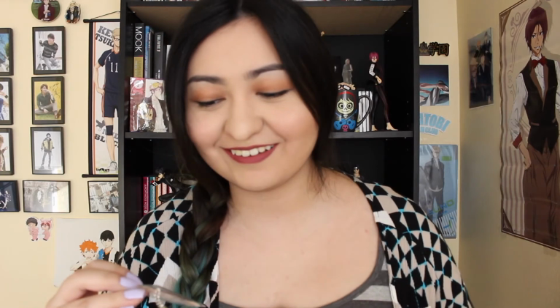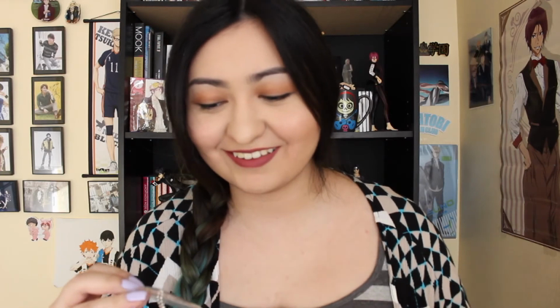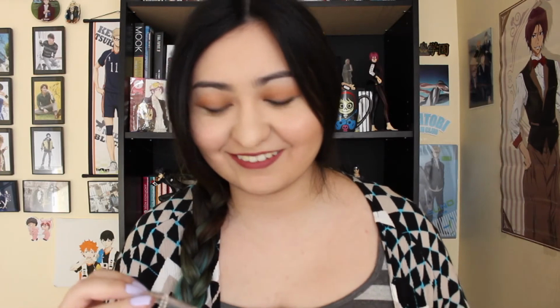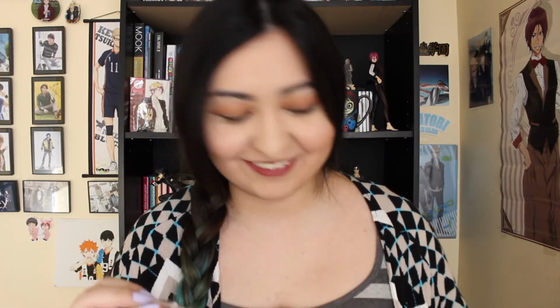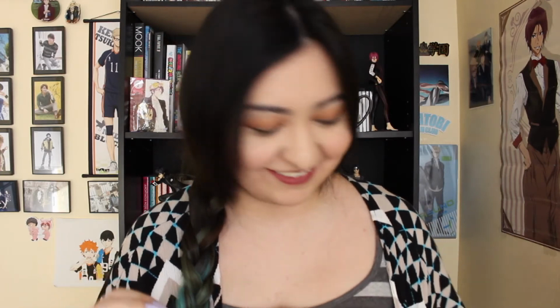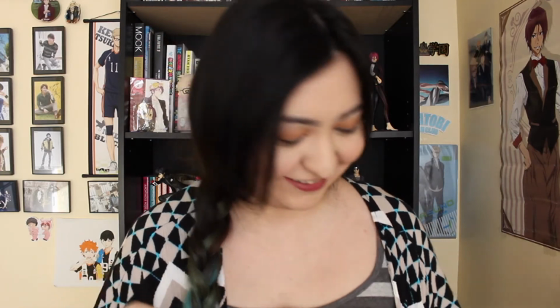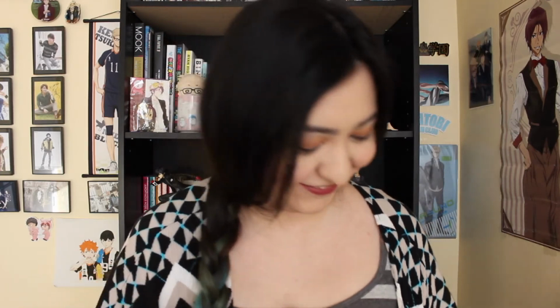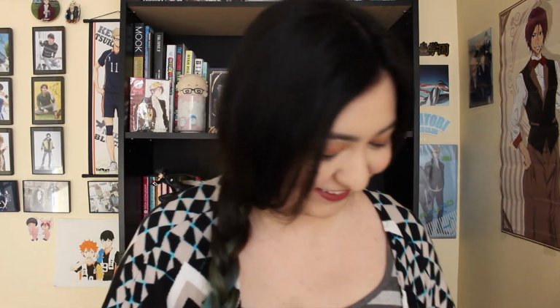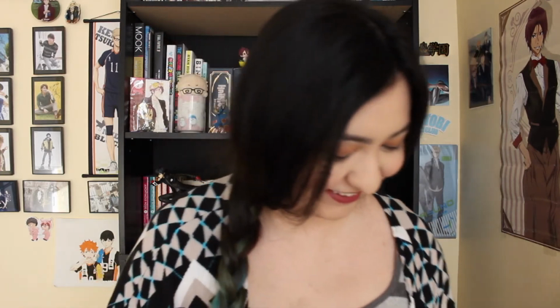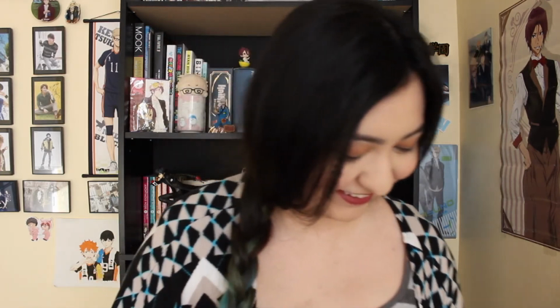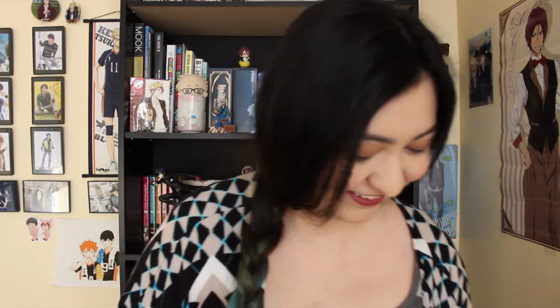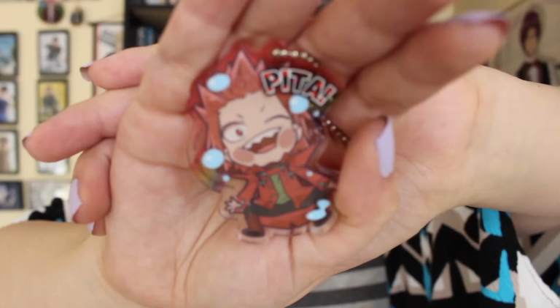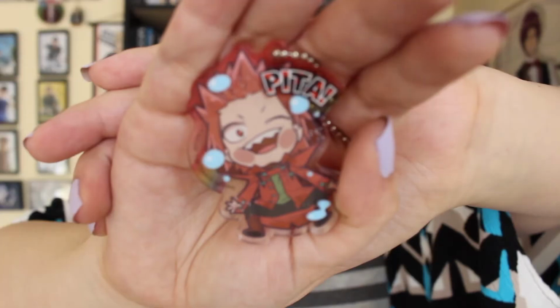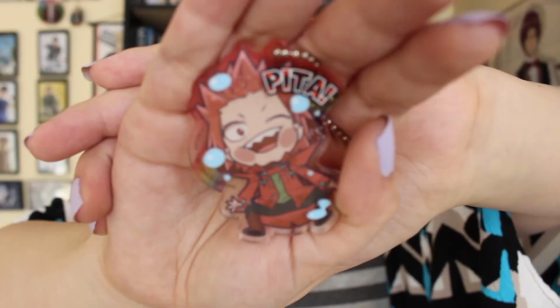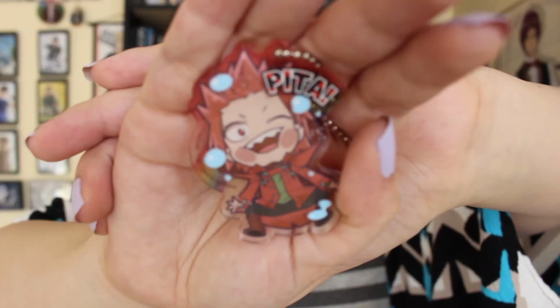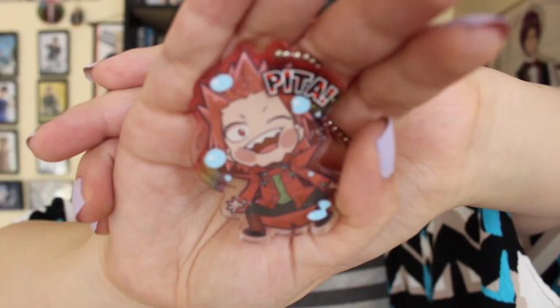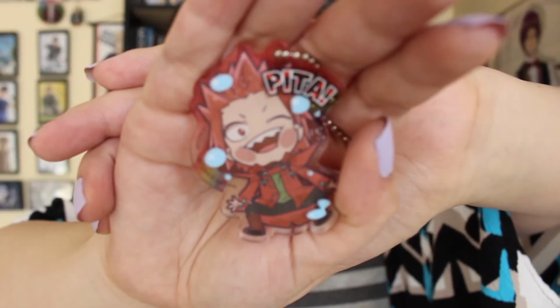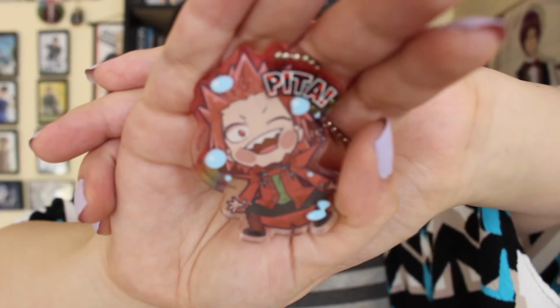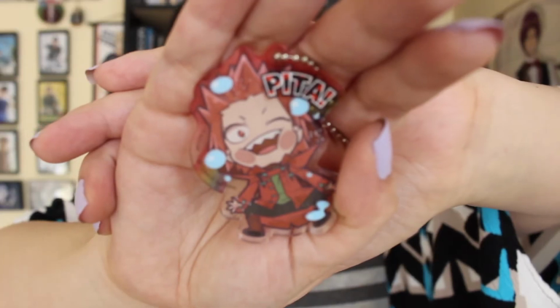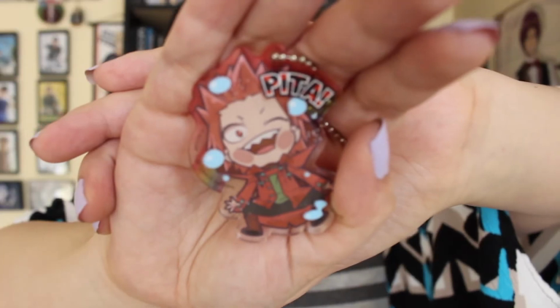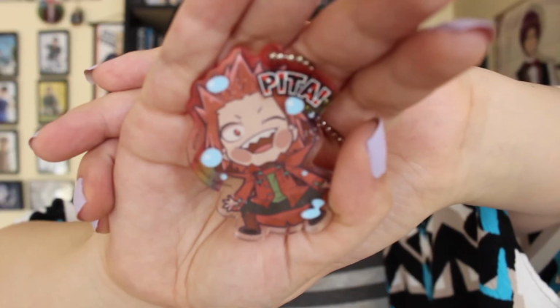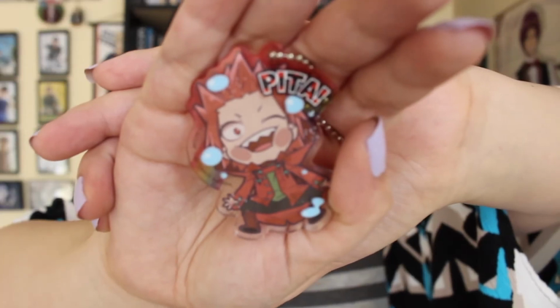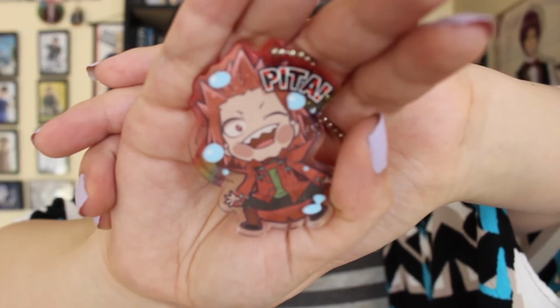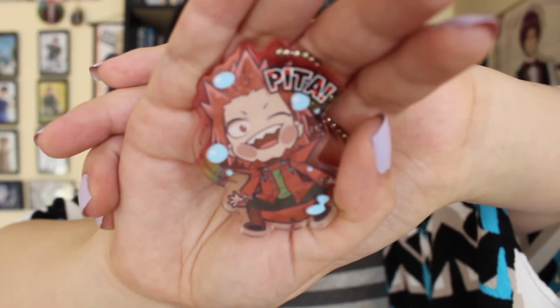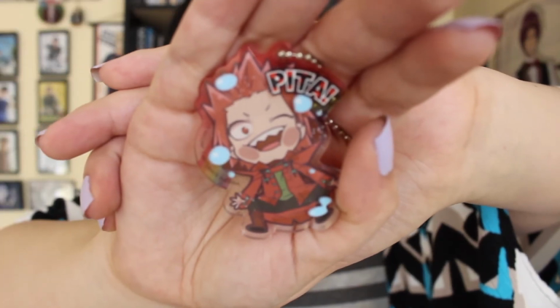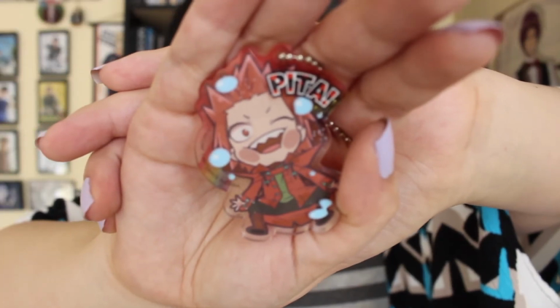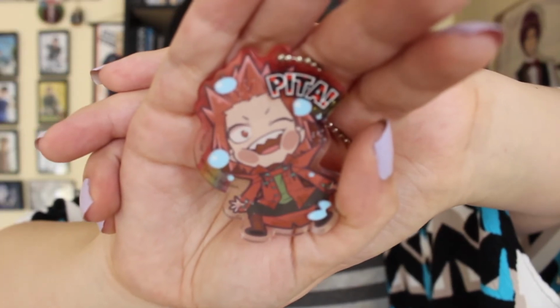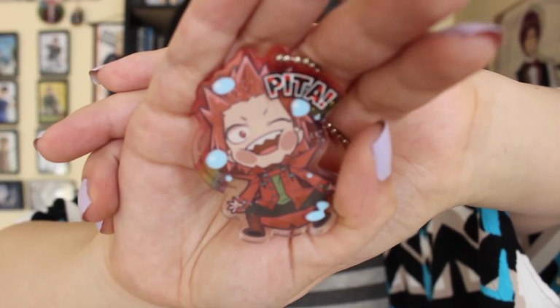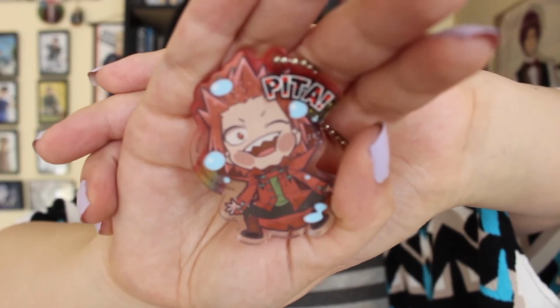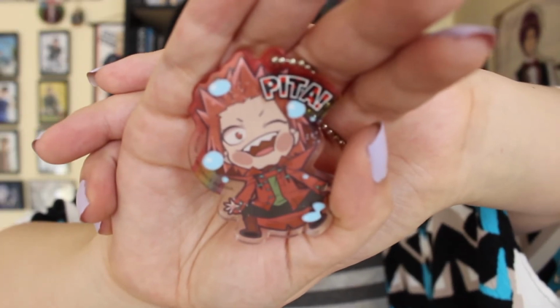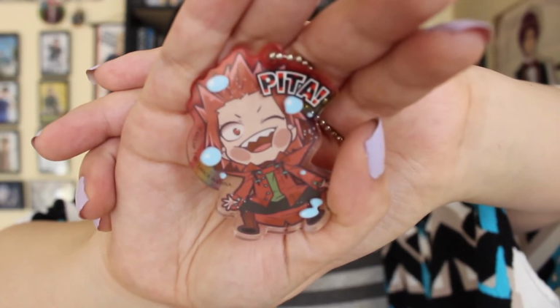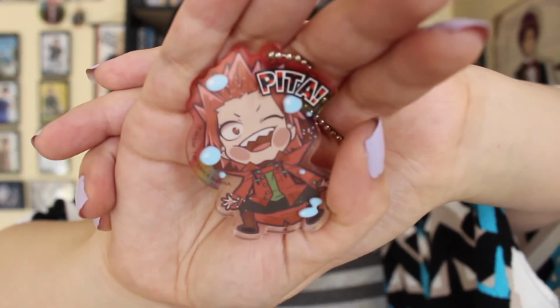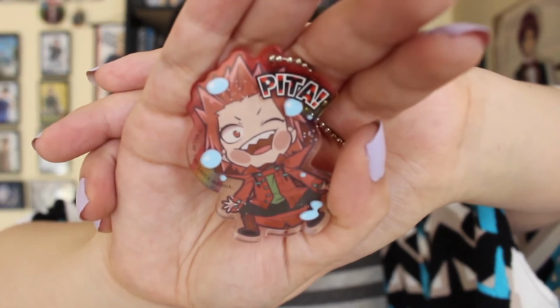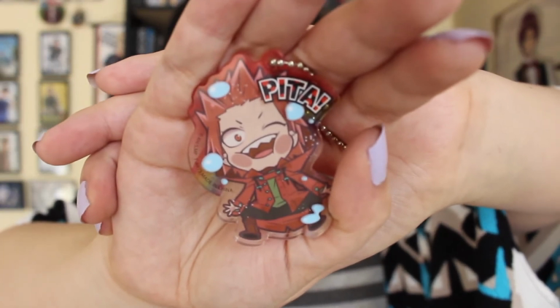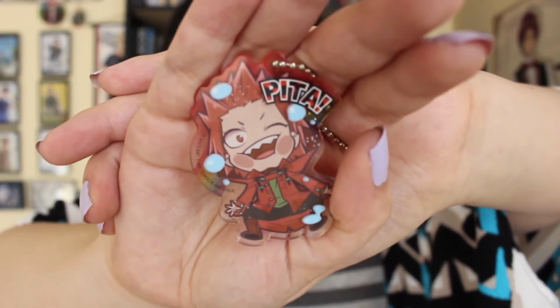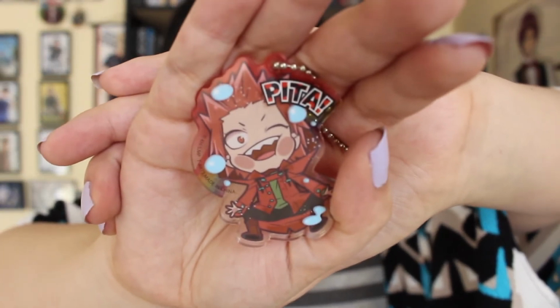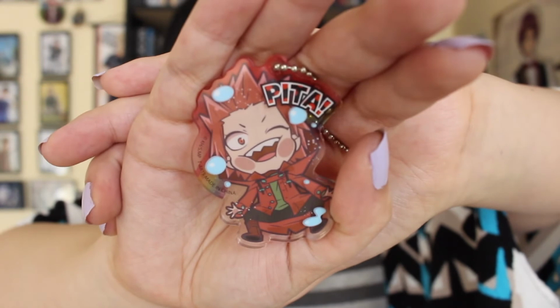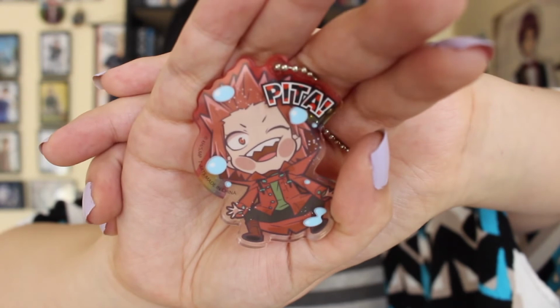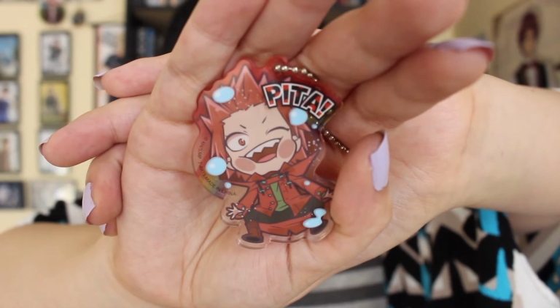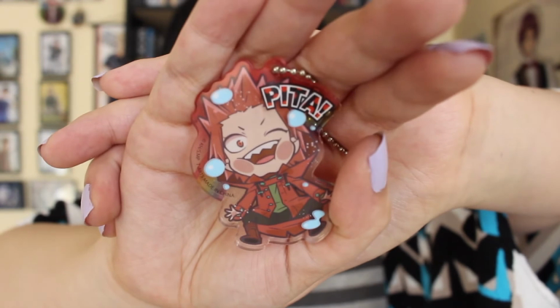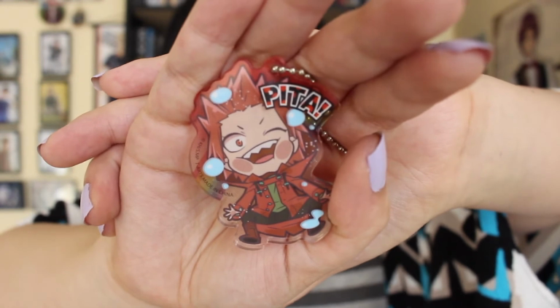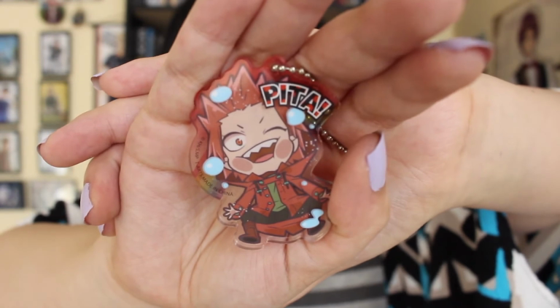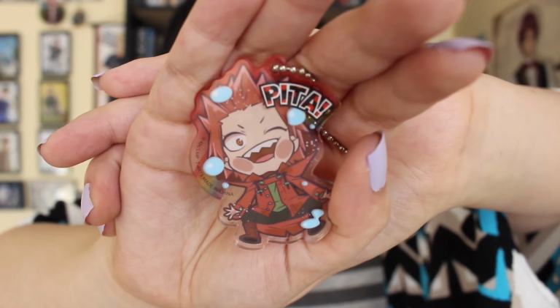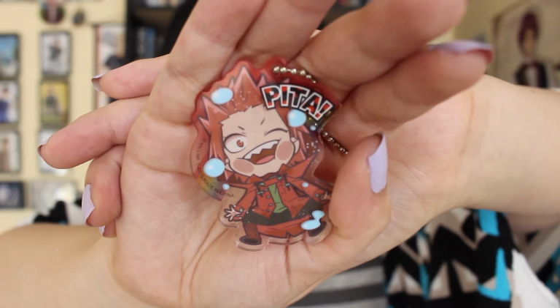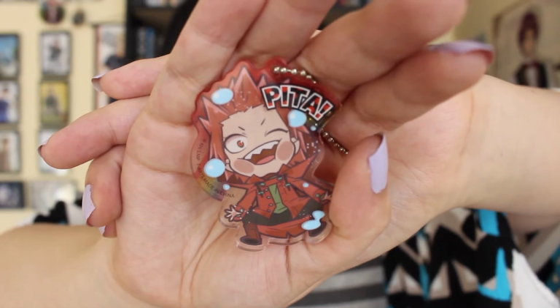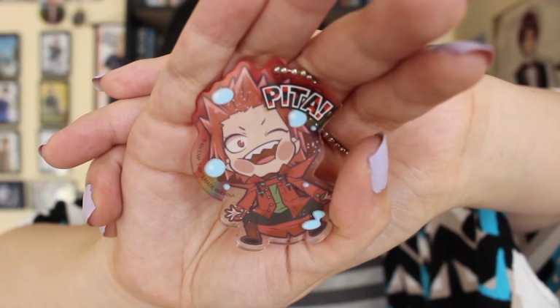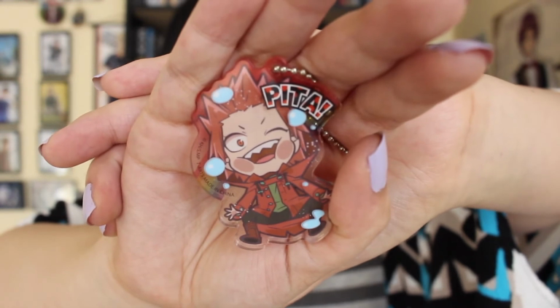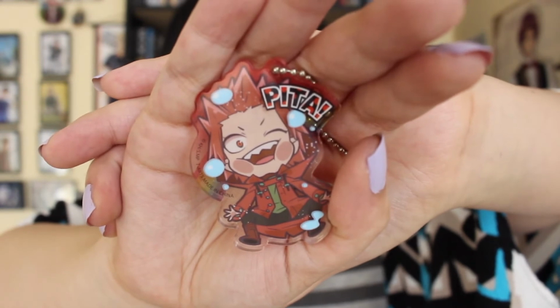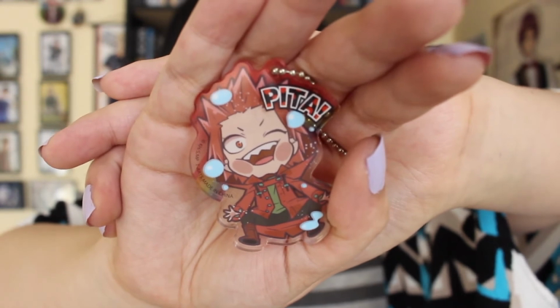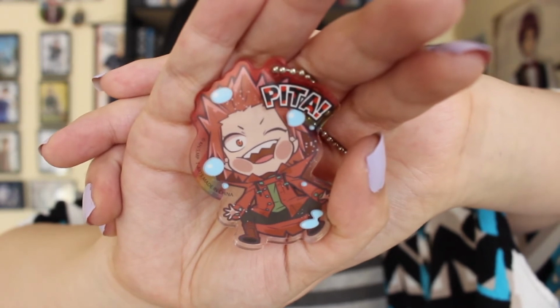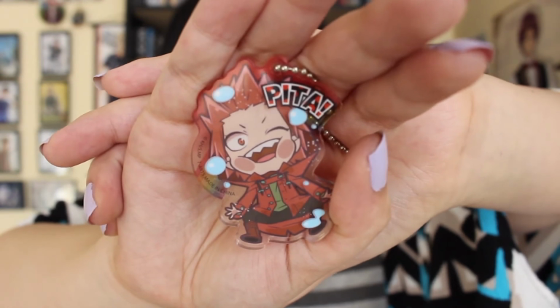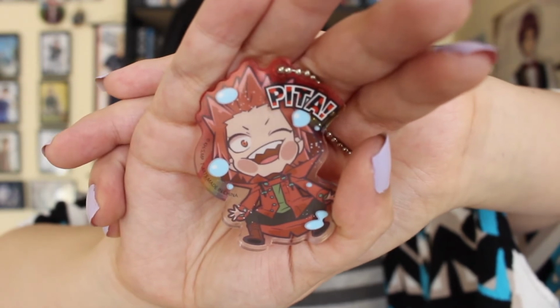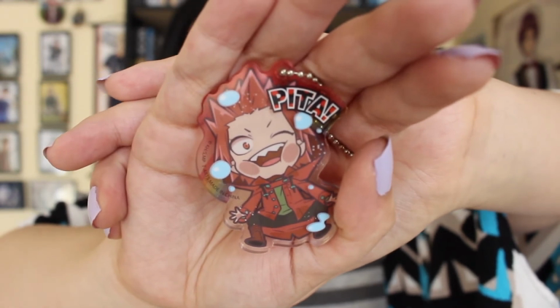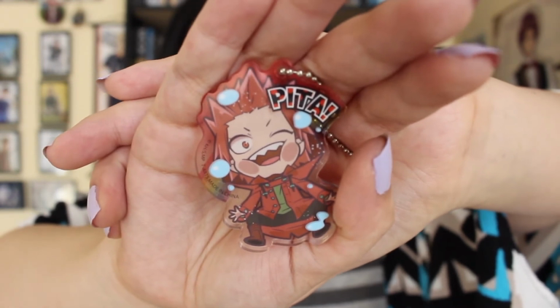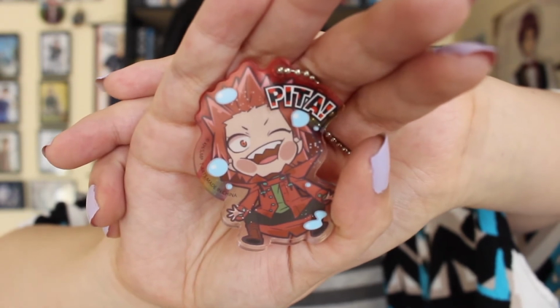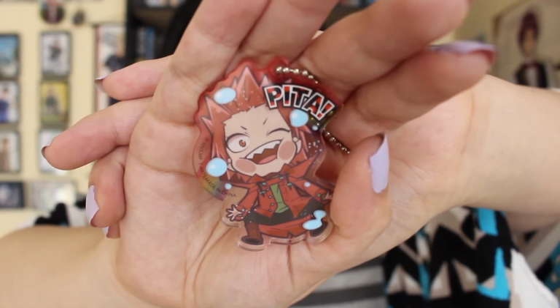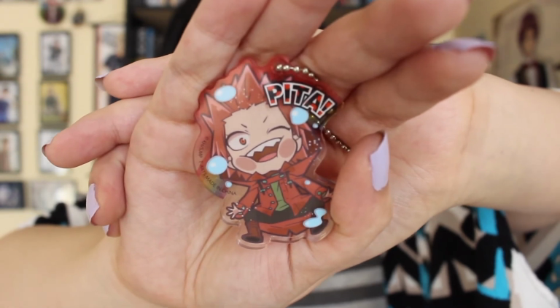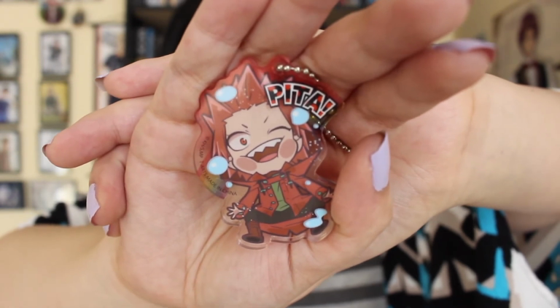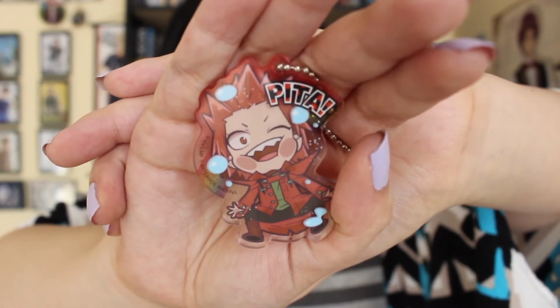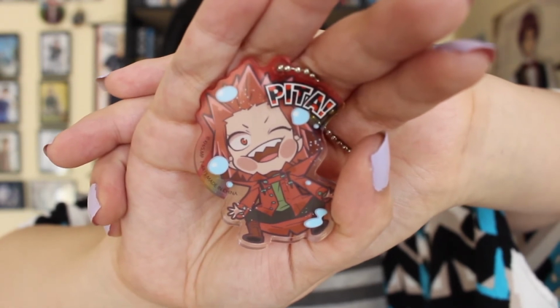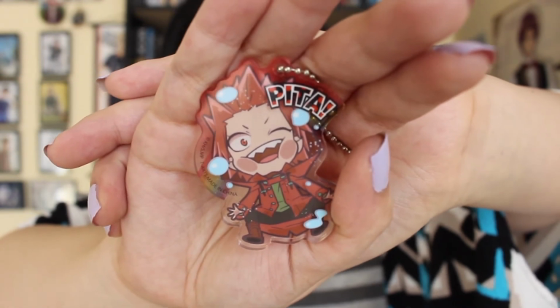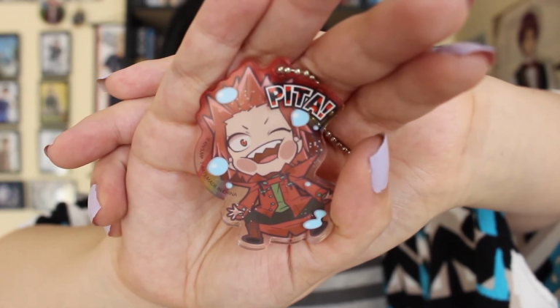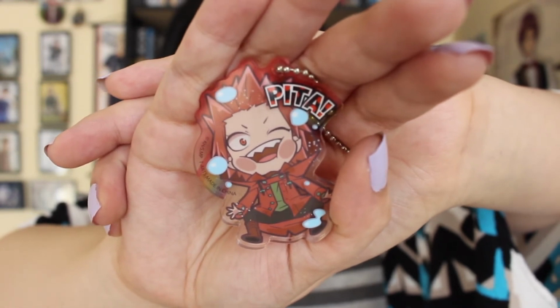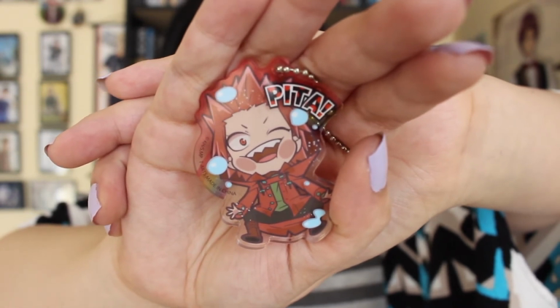Oh, Kirishima! And here we have Kirishima. He's so adorable. He looks so happy. So cute.